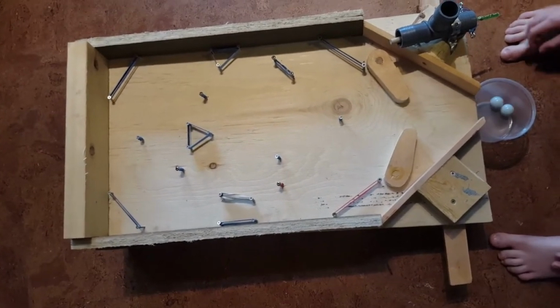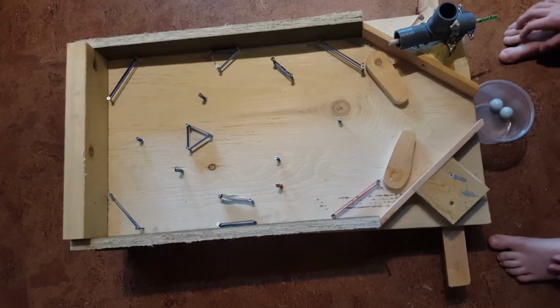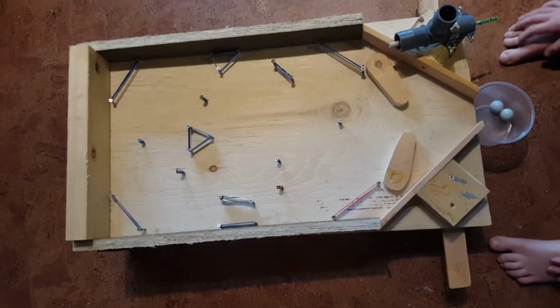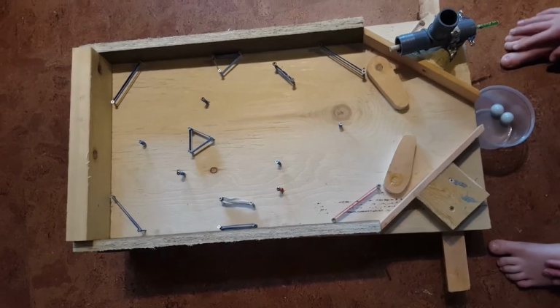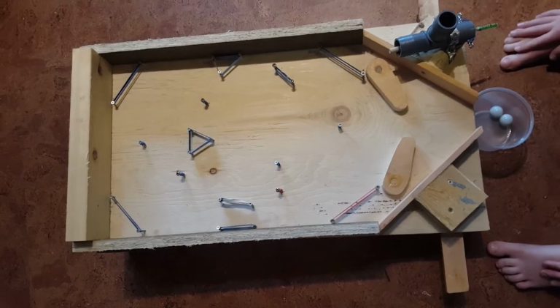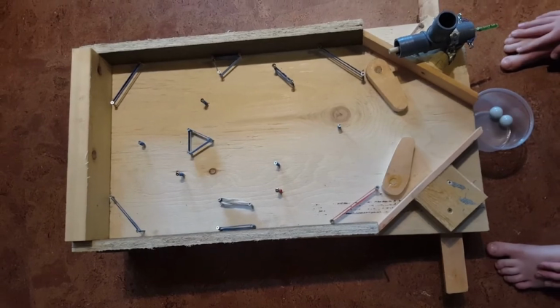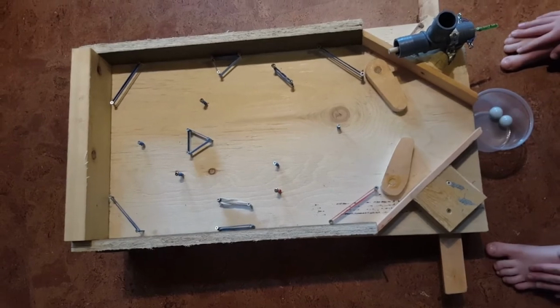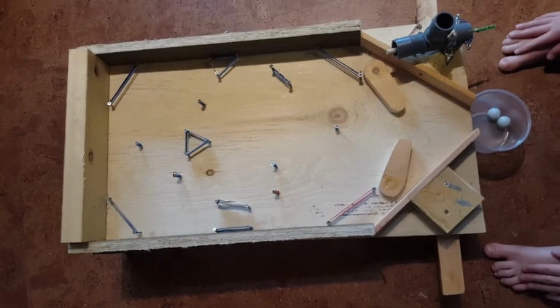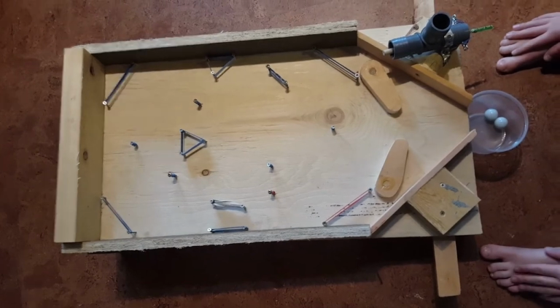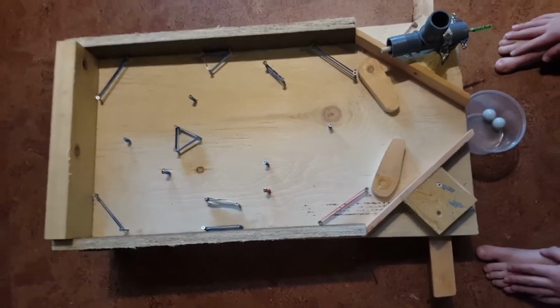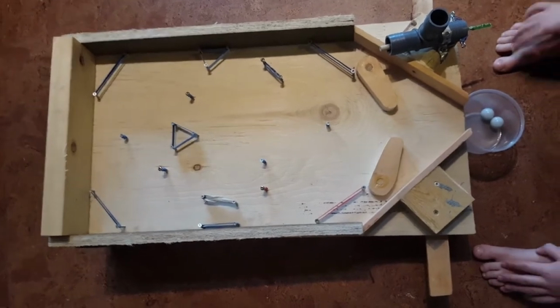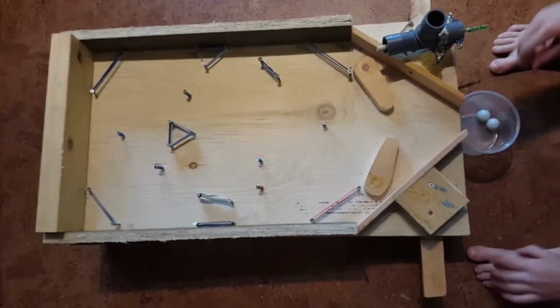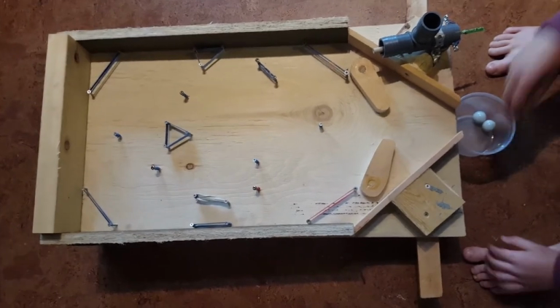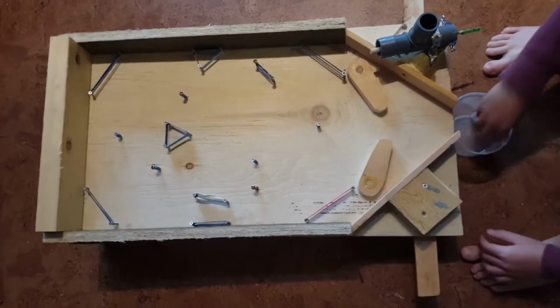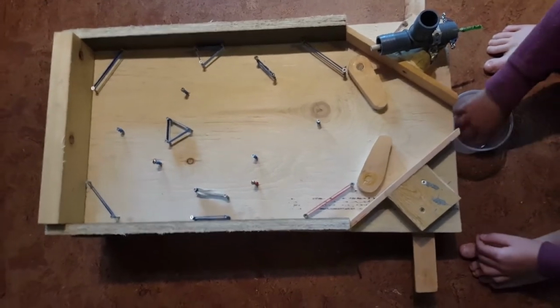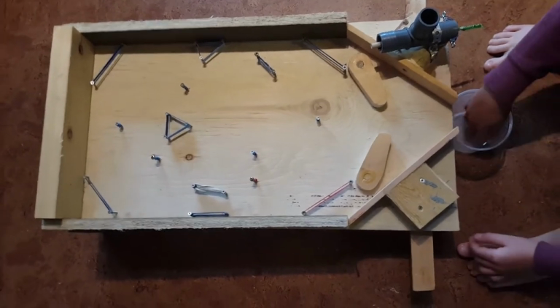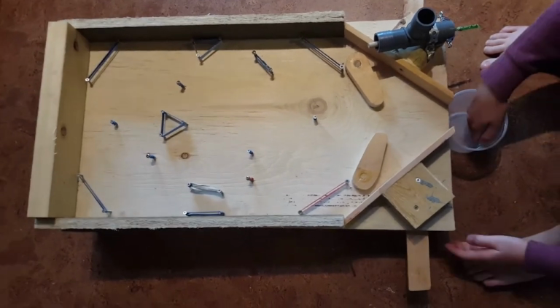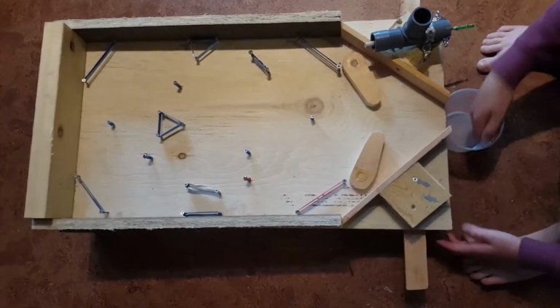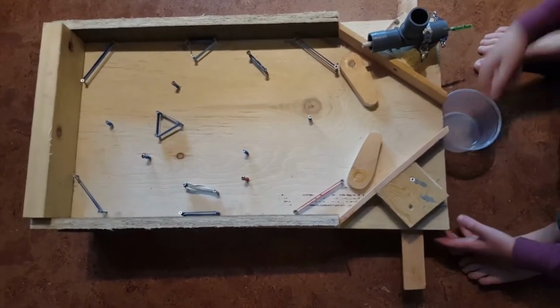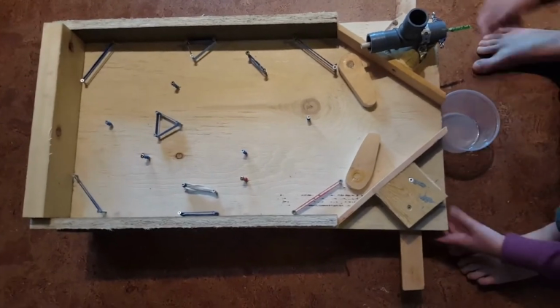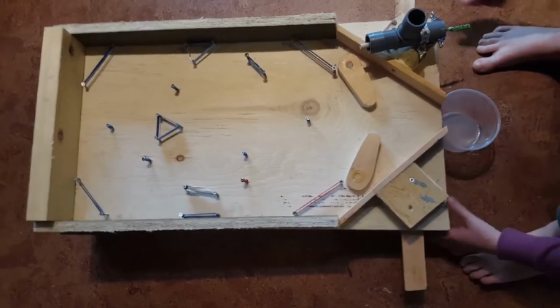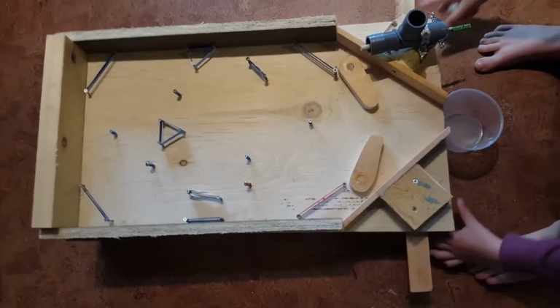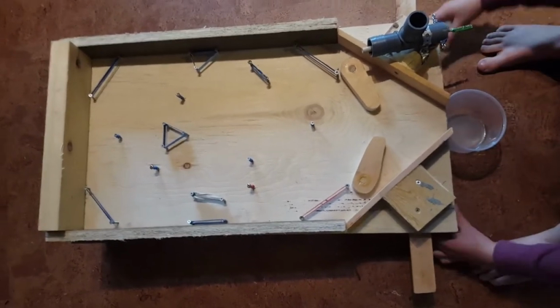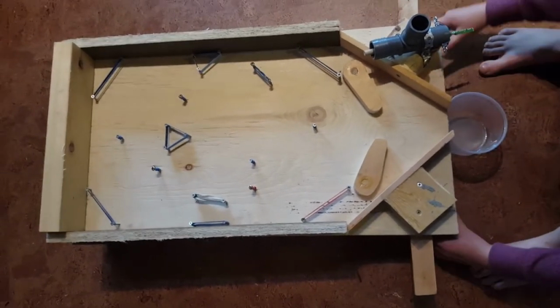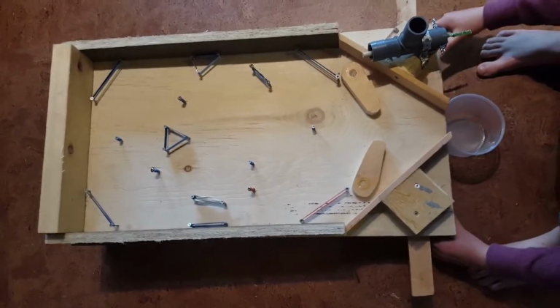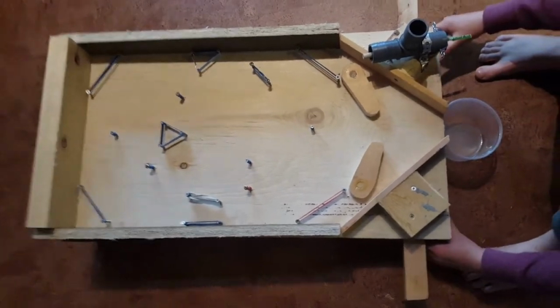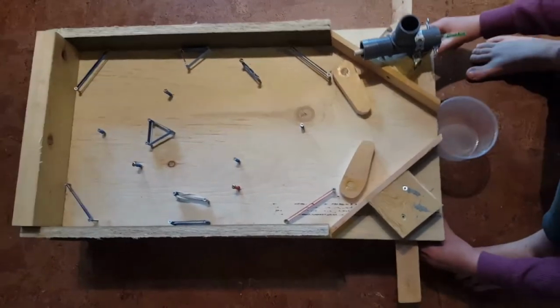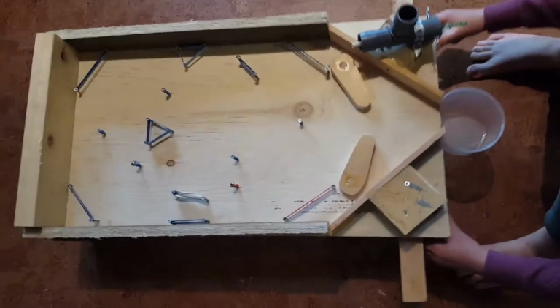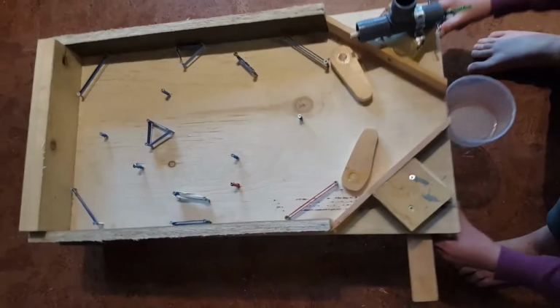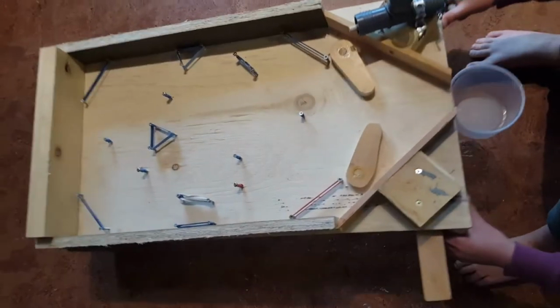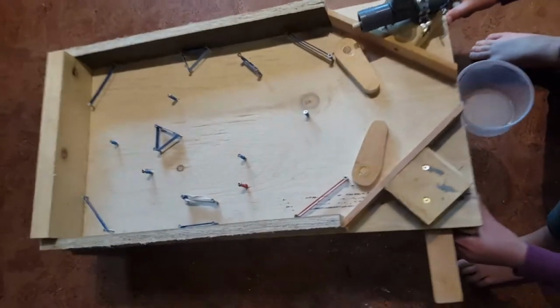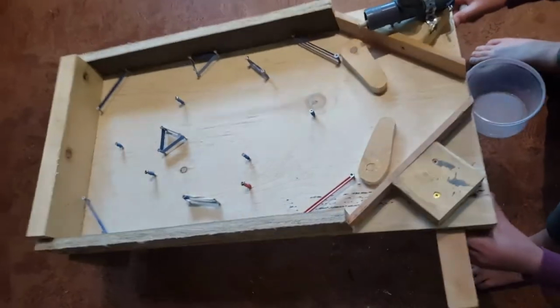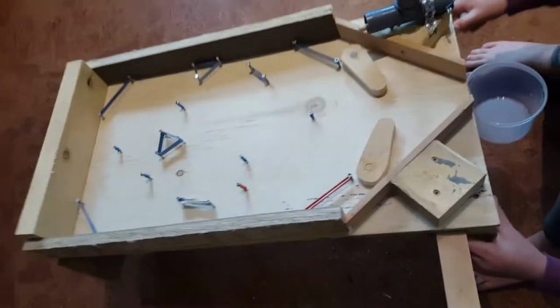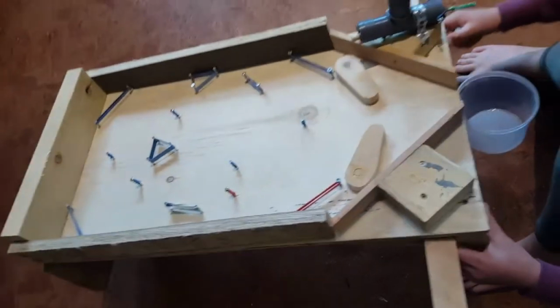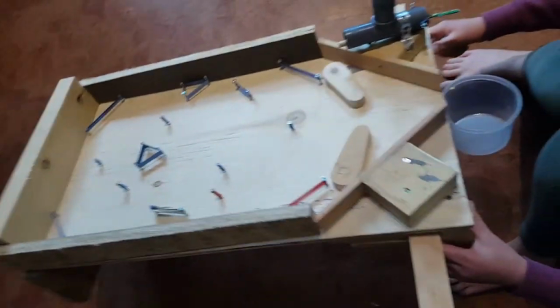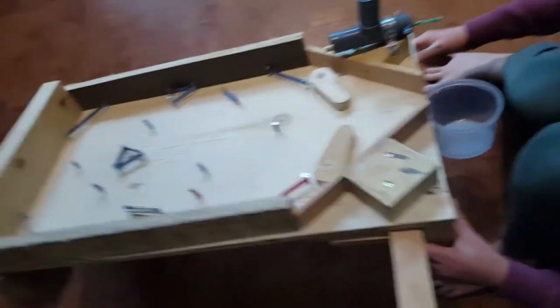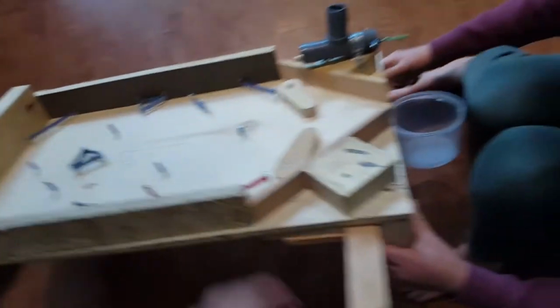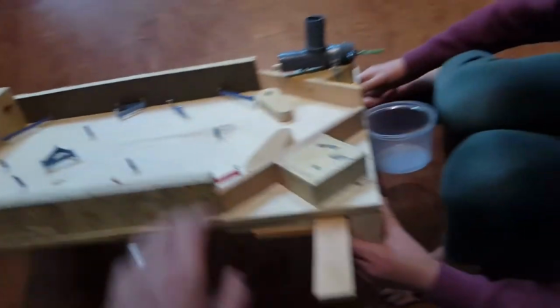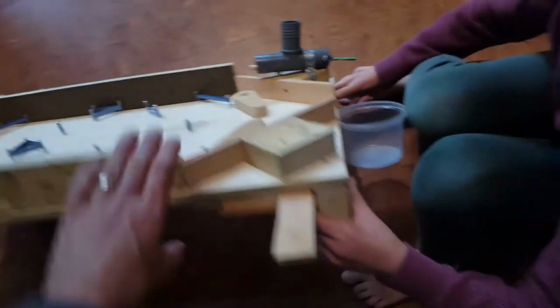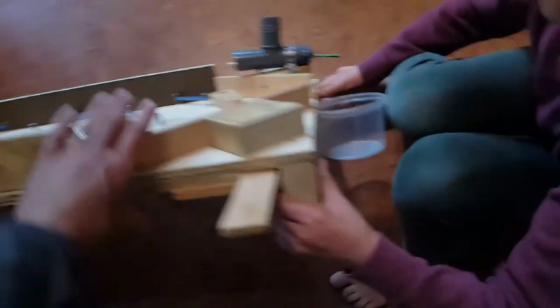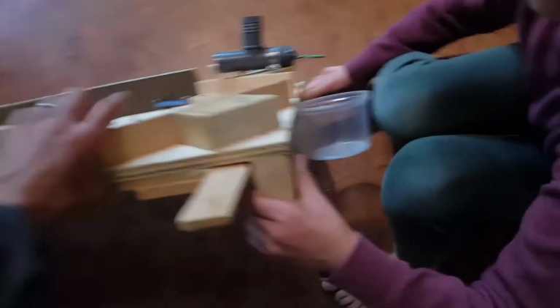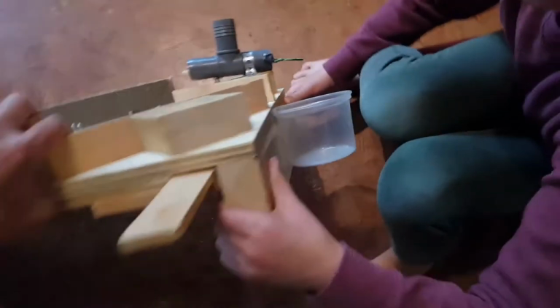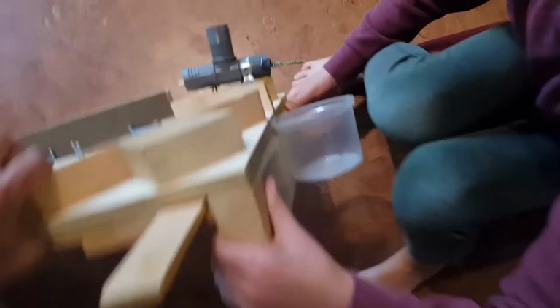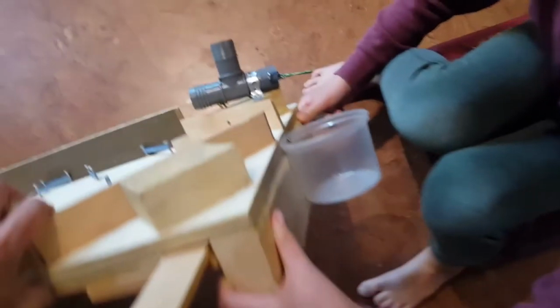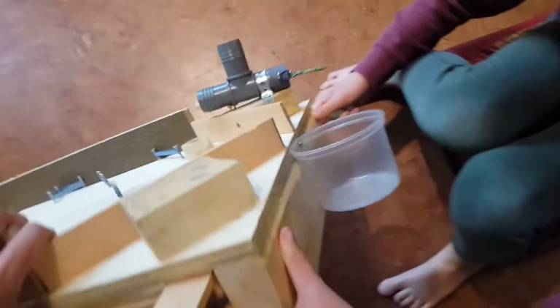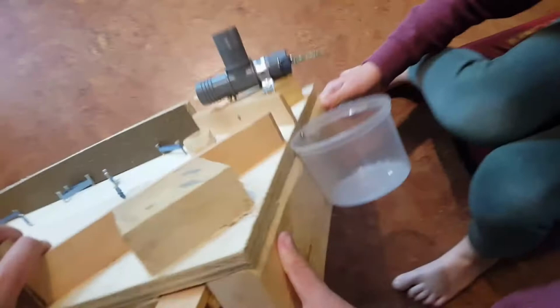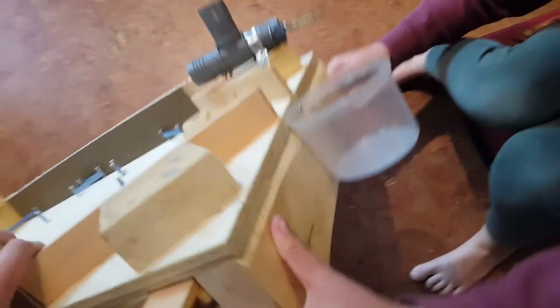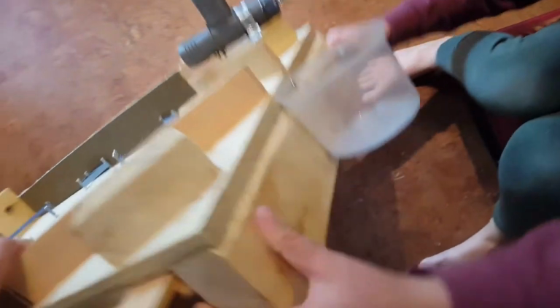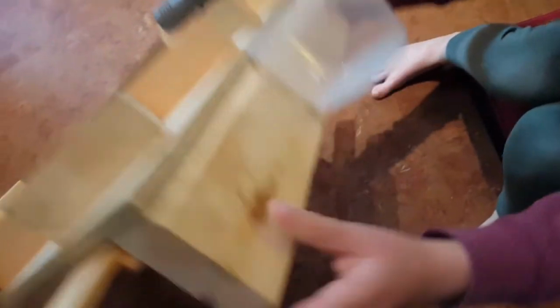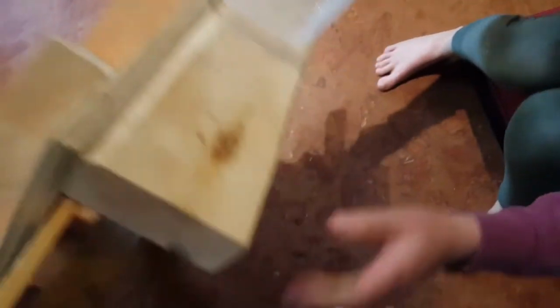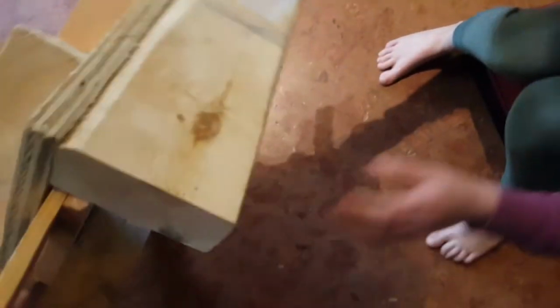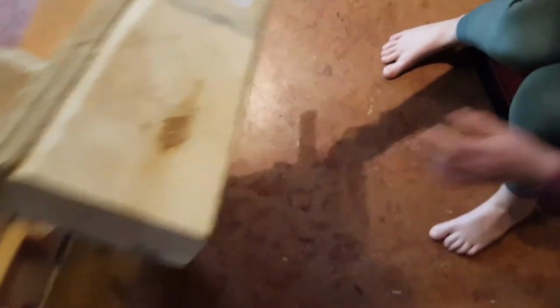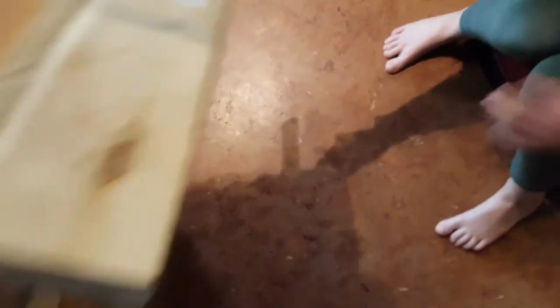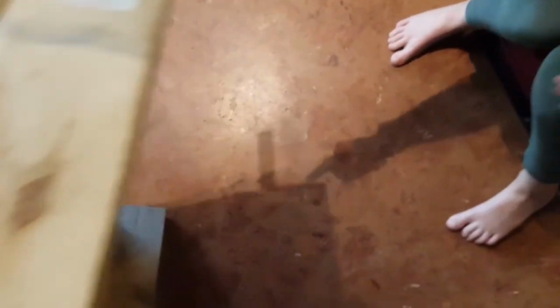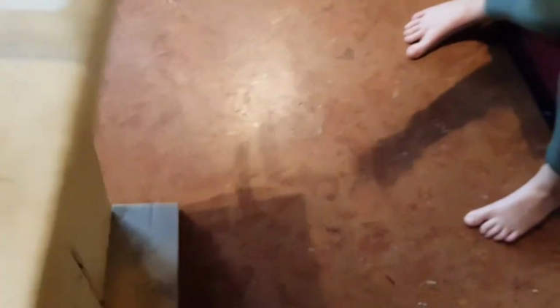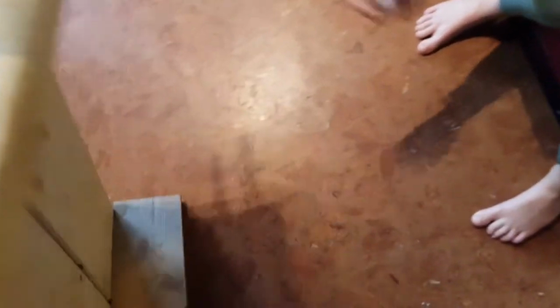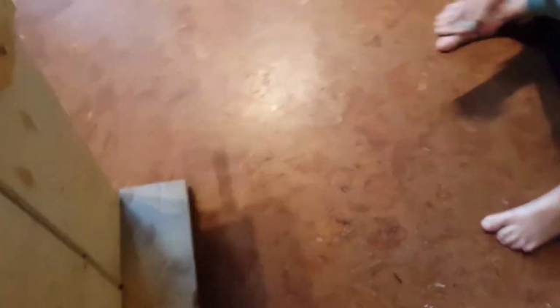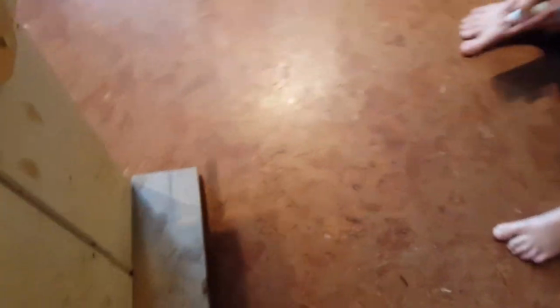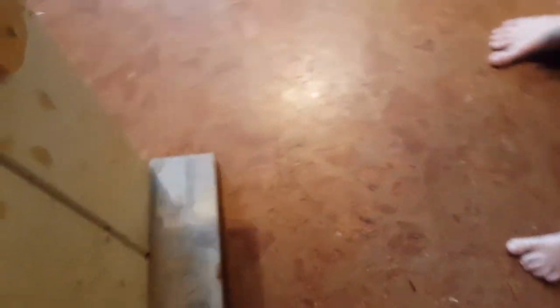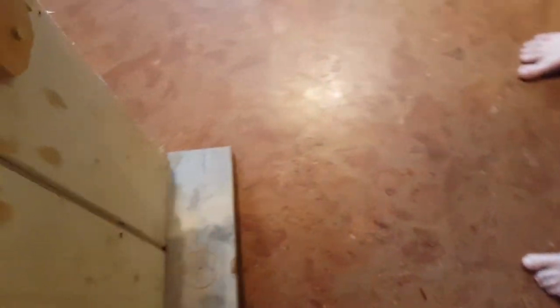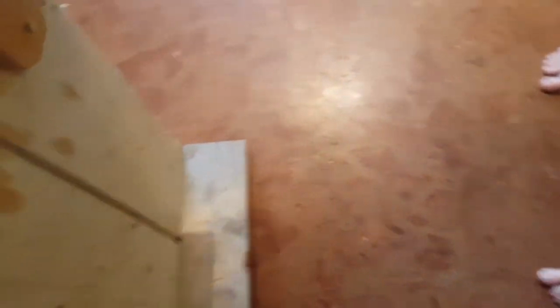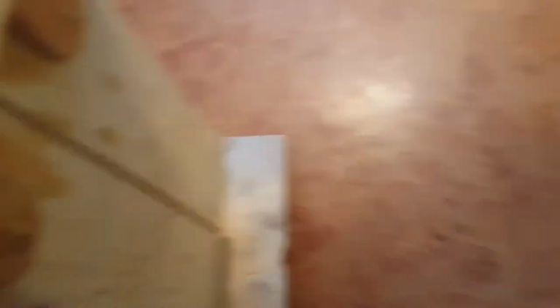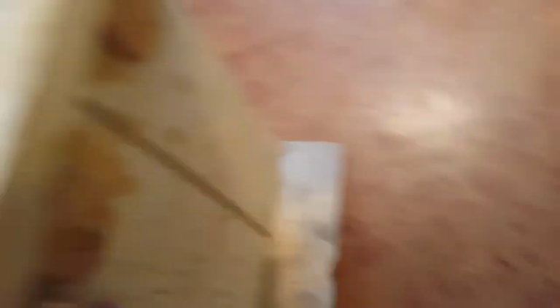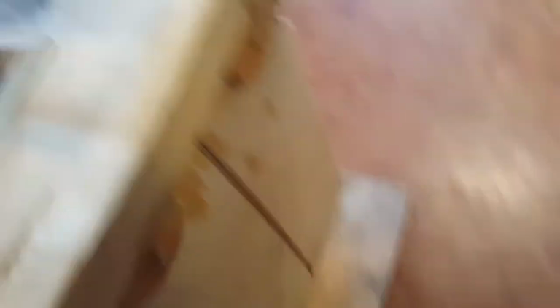And there you go. Why don't we turn it over and we'll show you the paddle mechanism. We'll go over on its side so we don't crush the paddles.